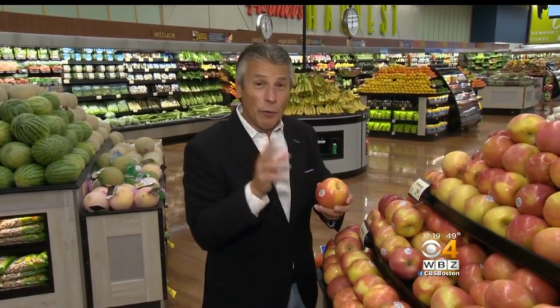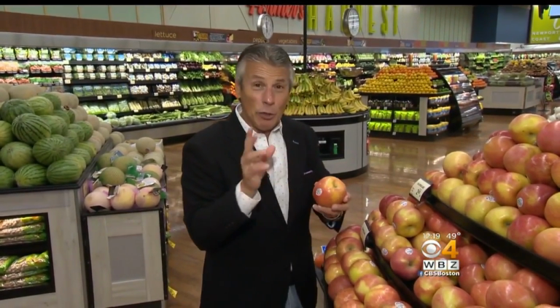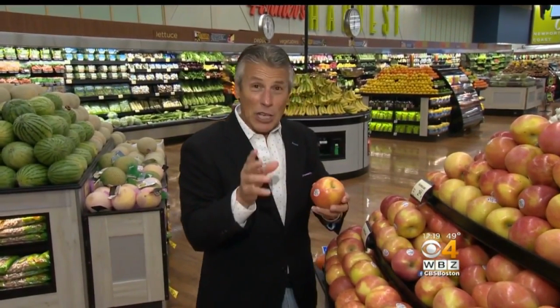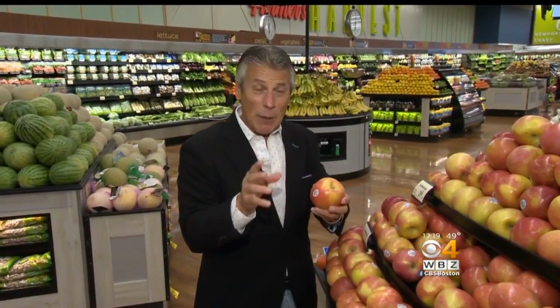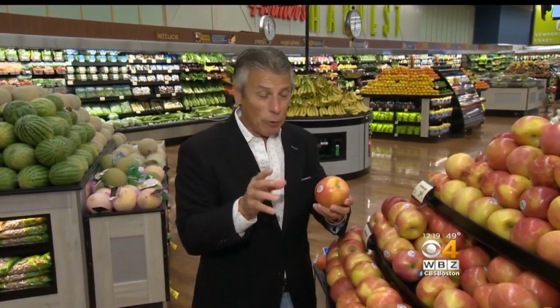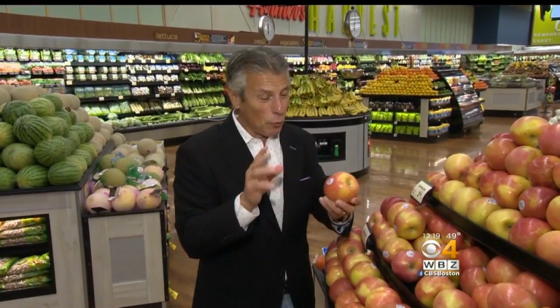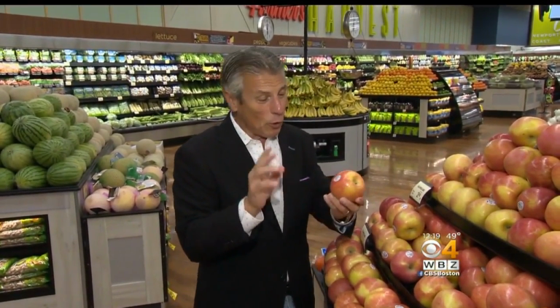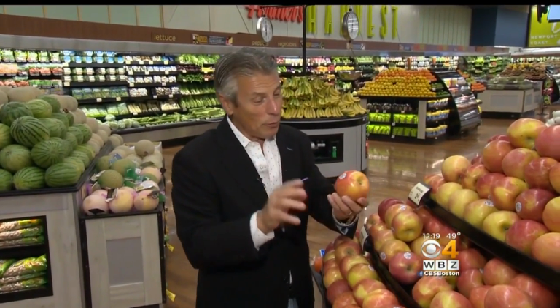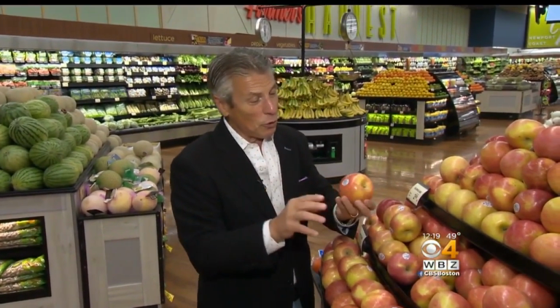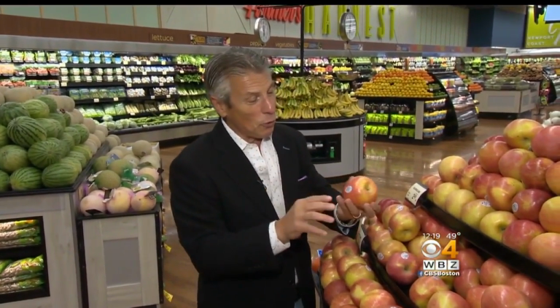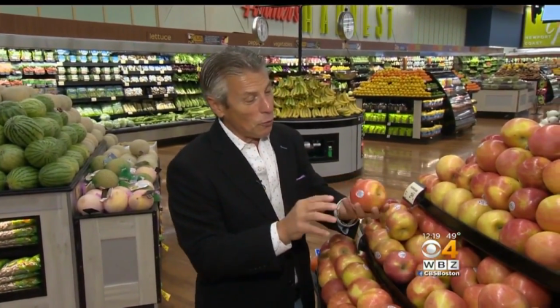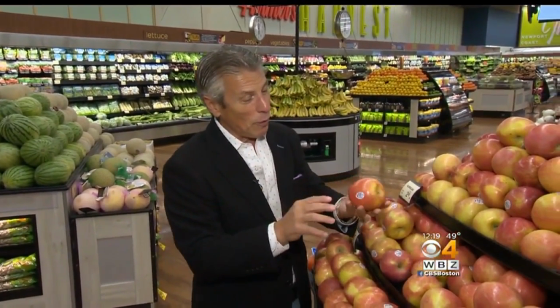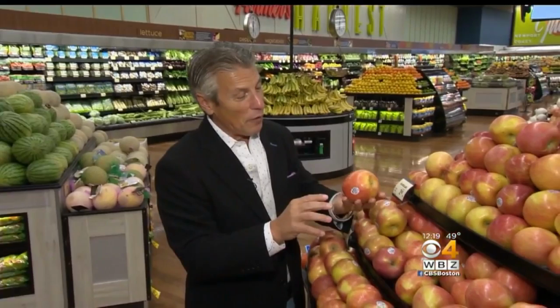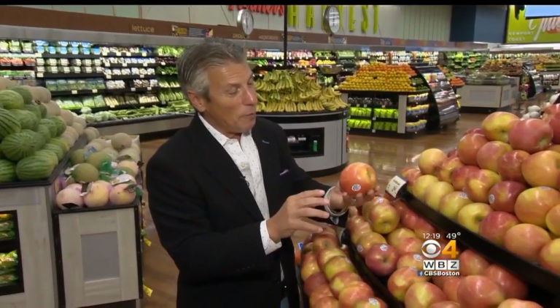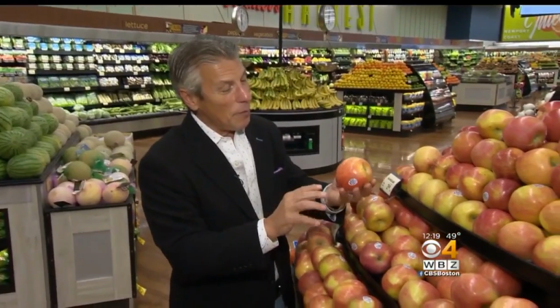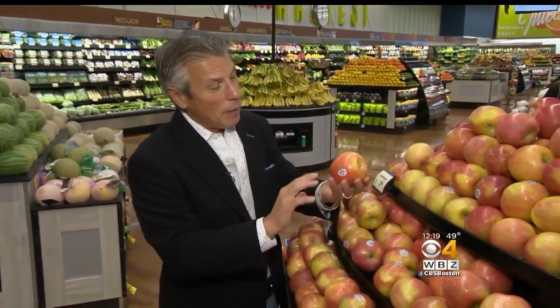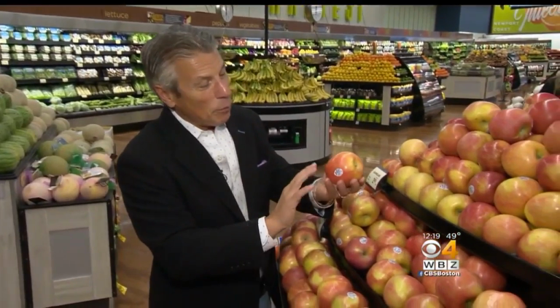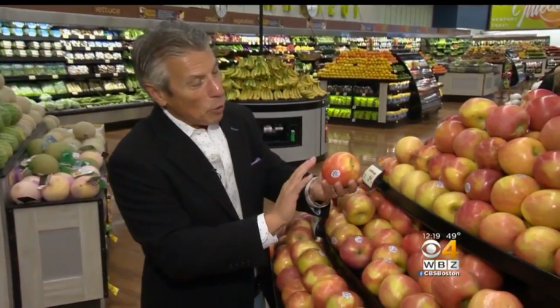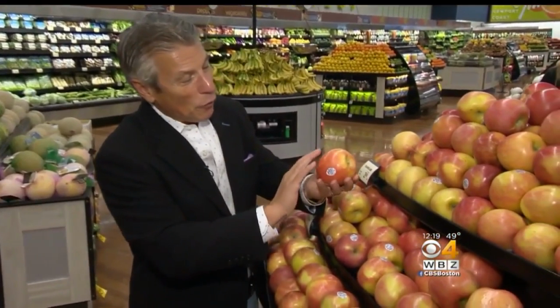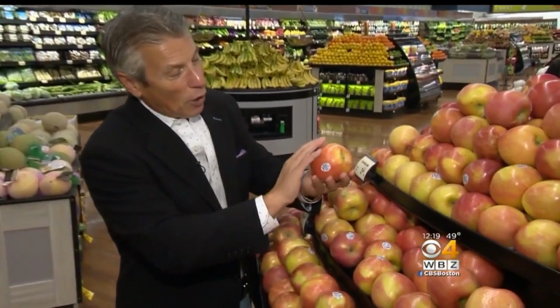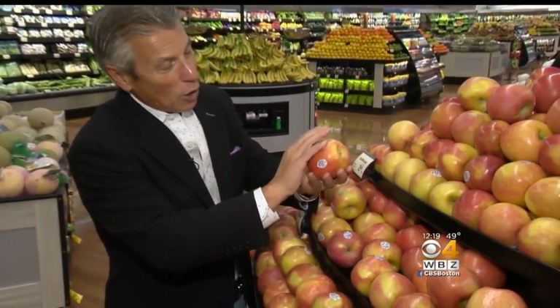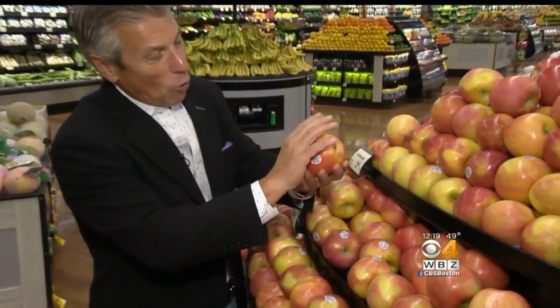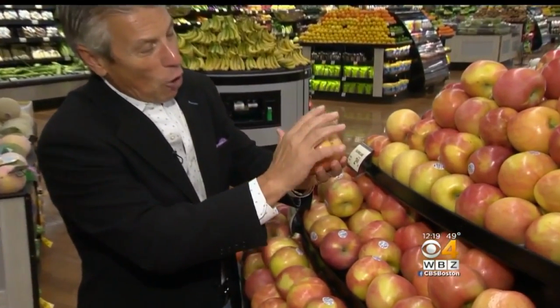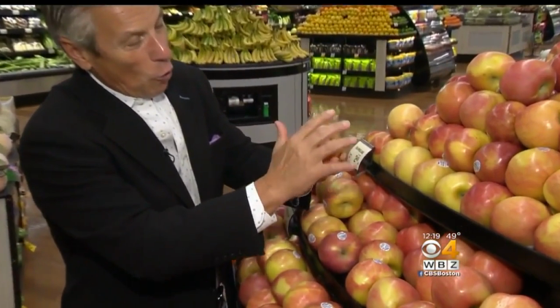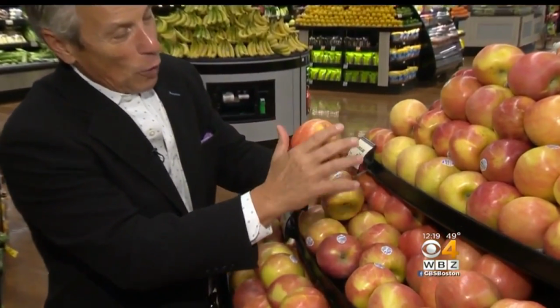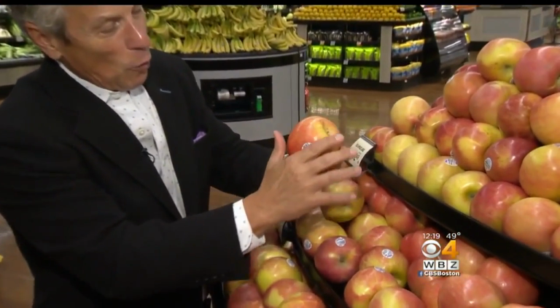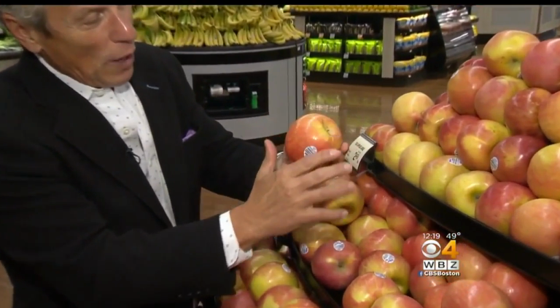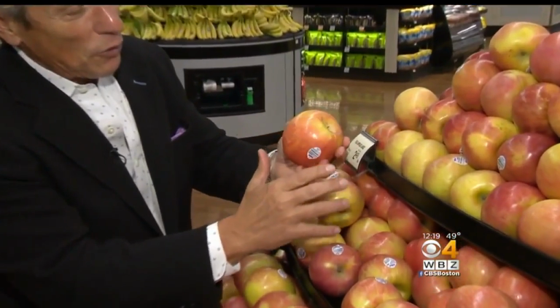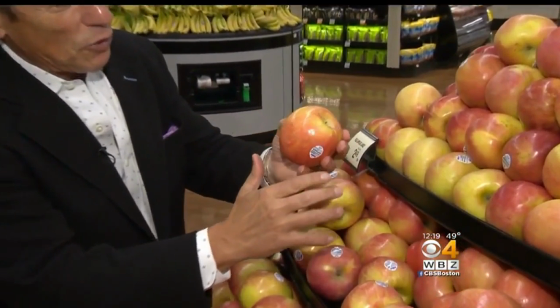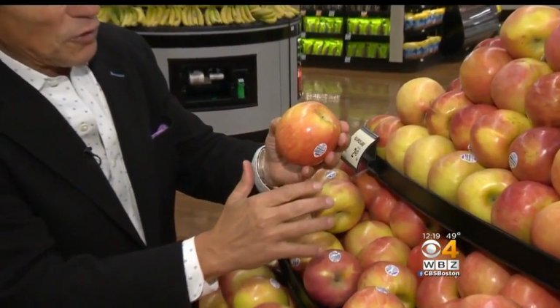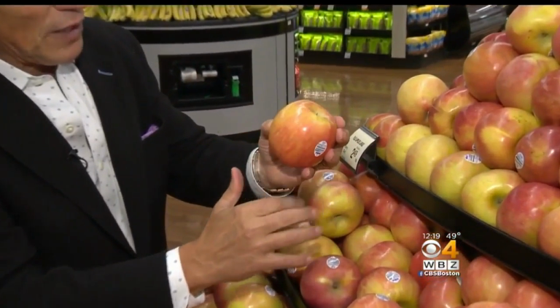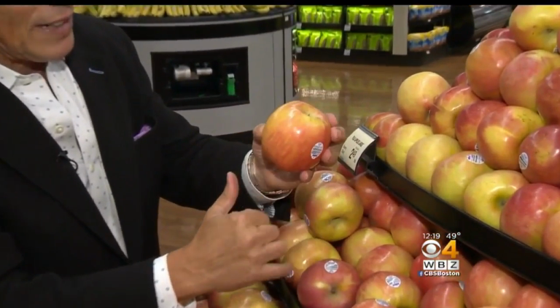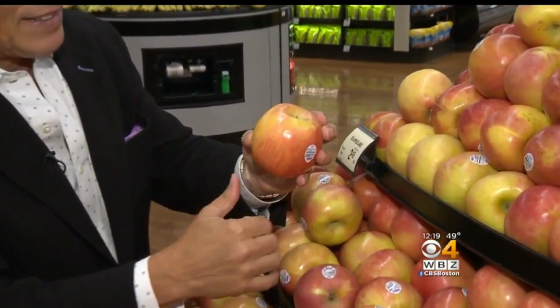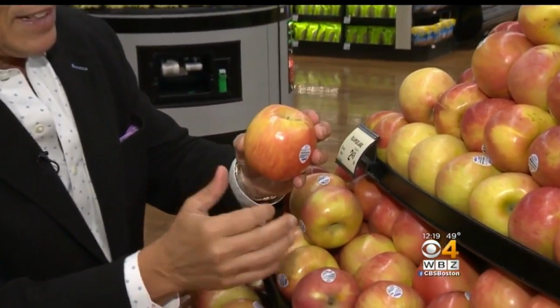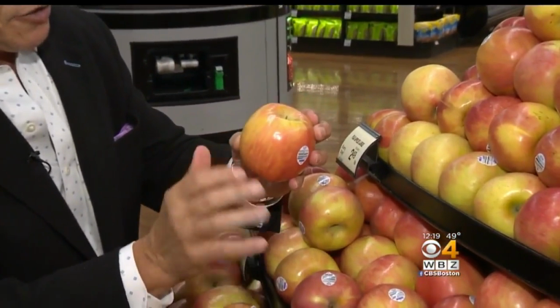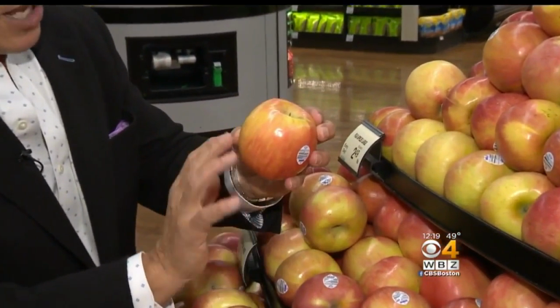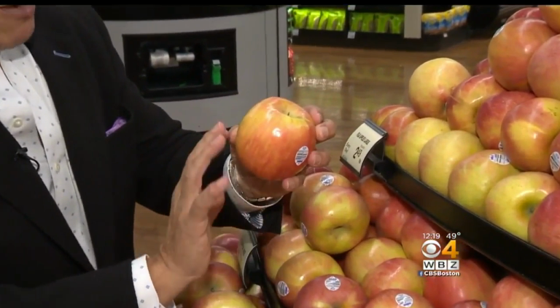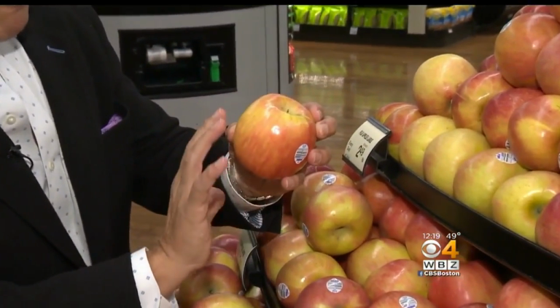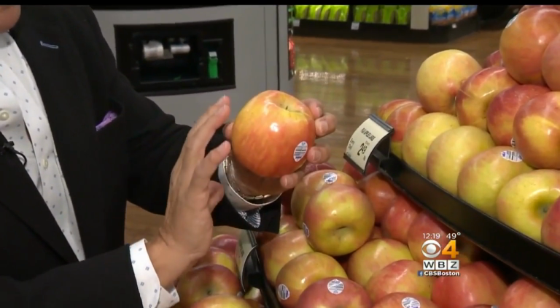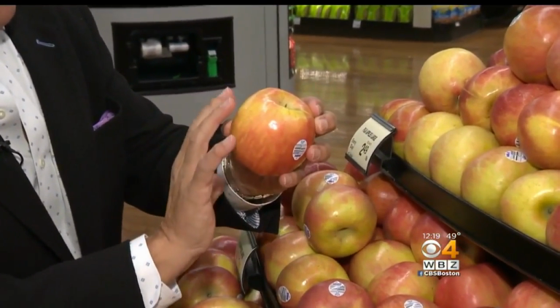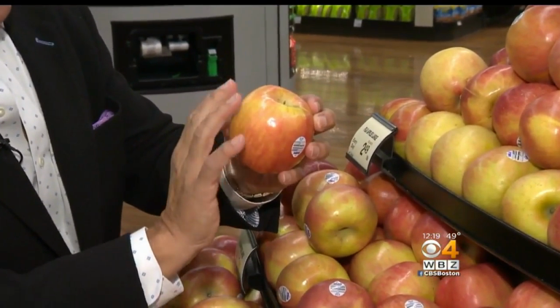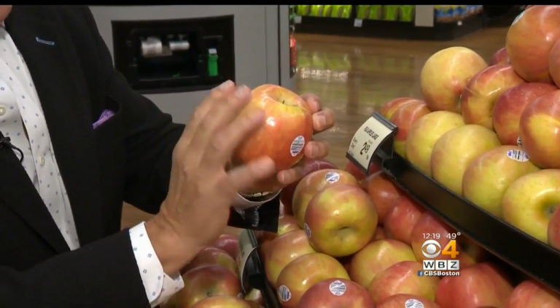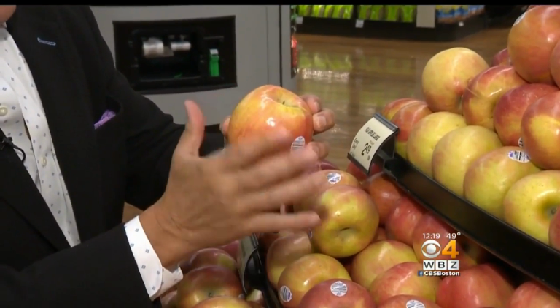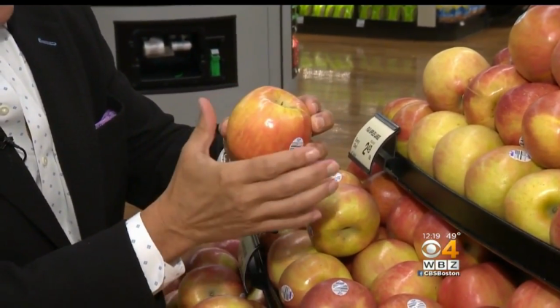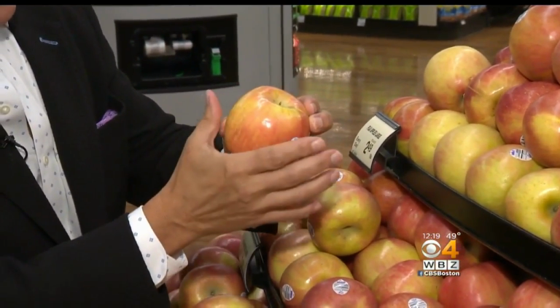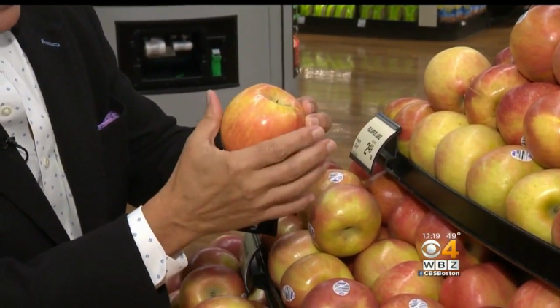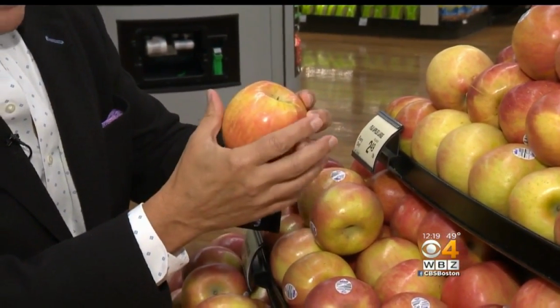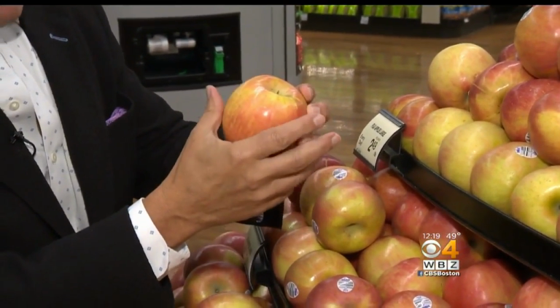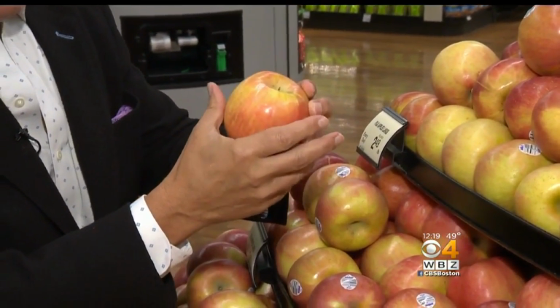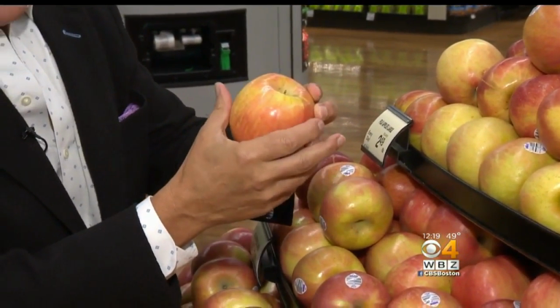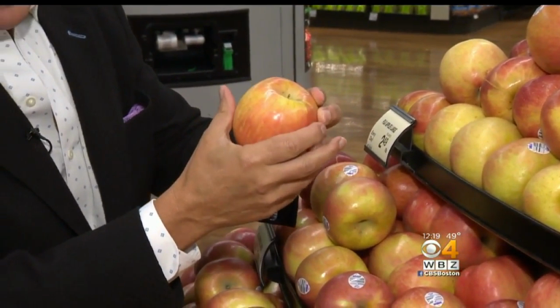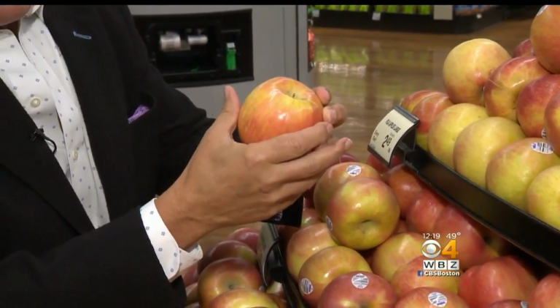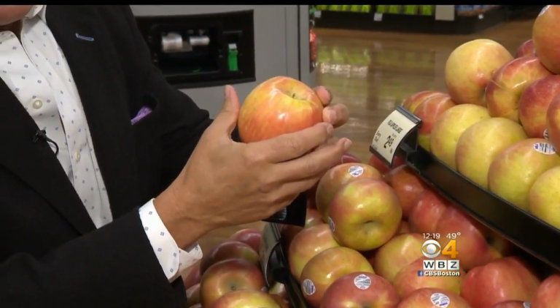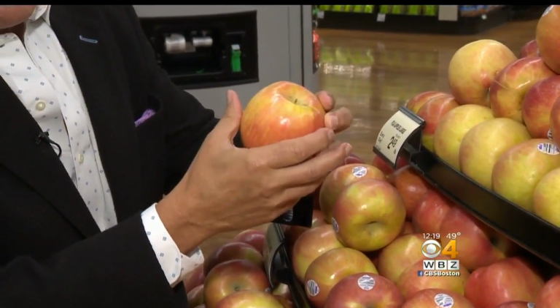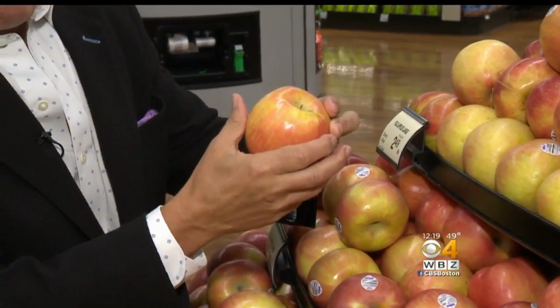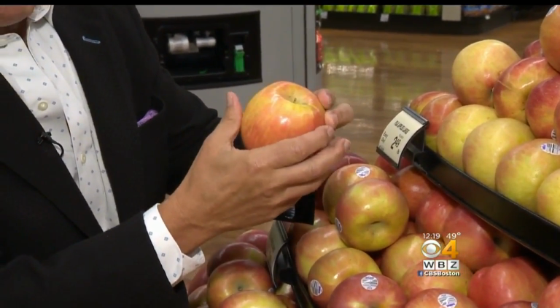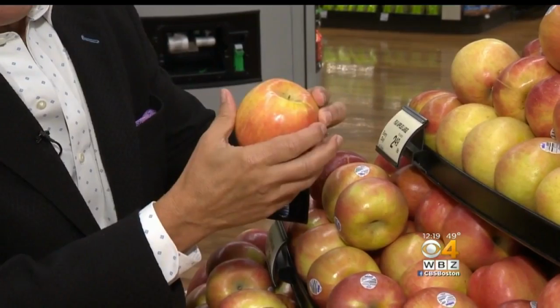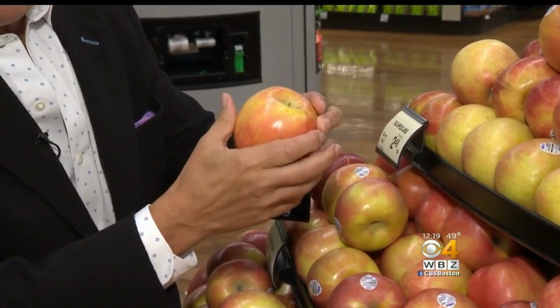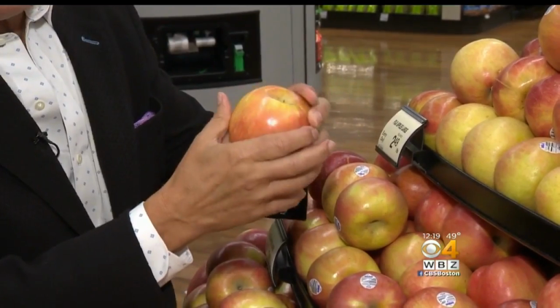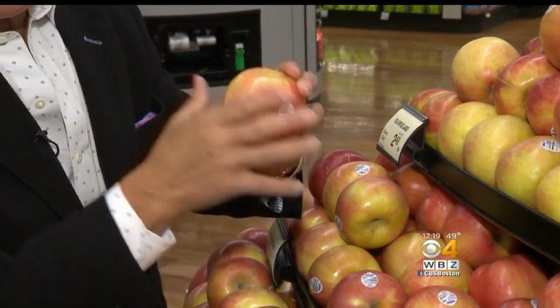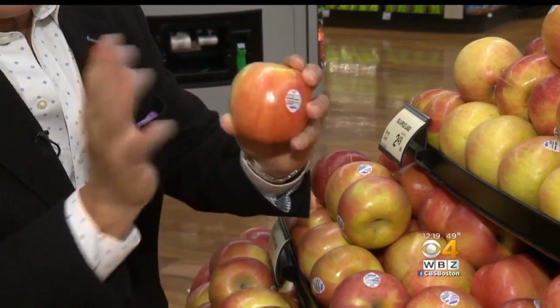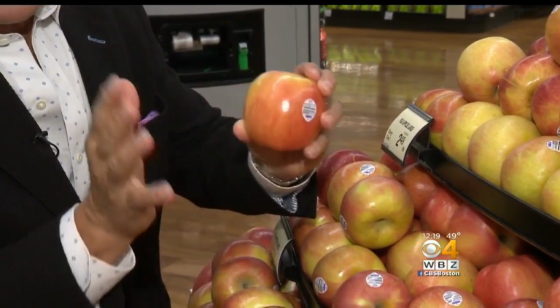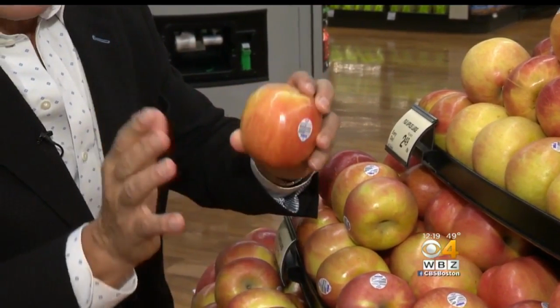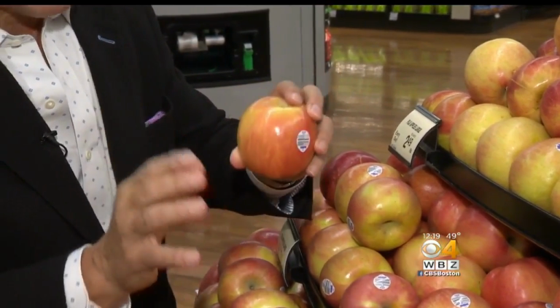Fuji apples — you want to make sure when you buy them, beautiful color all the way around, just like this, free from any shriveling, very, very firm to the touch.